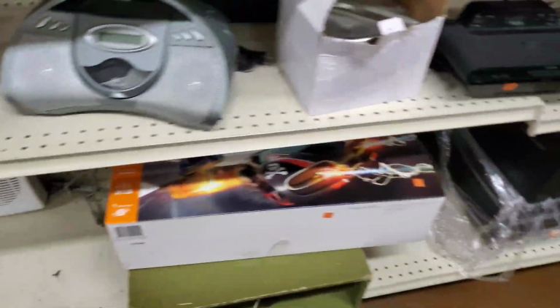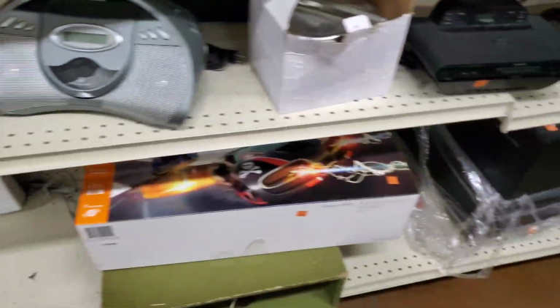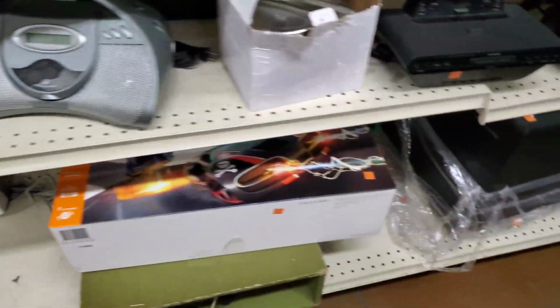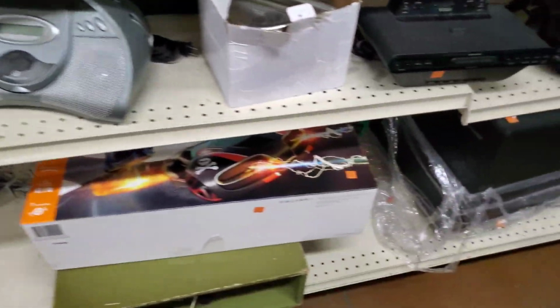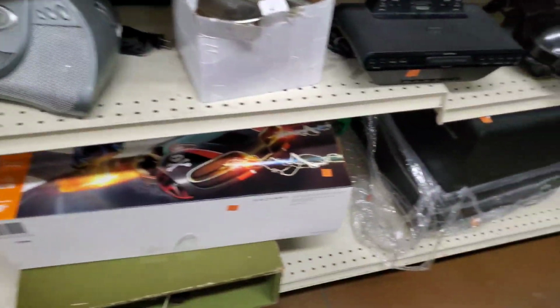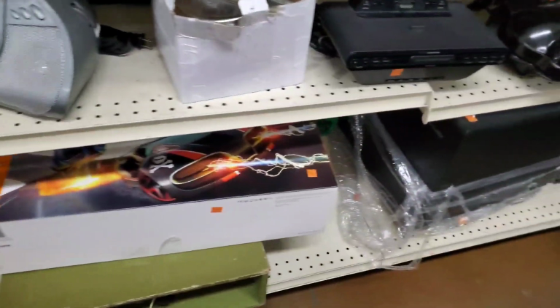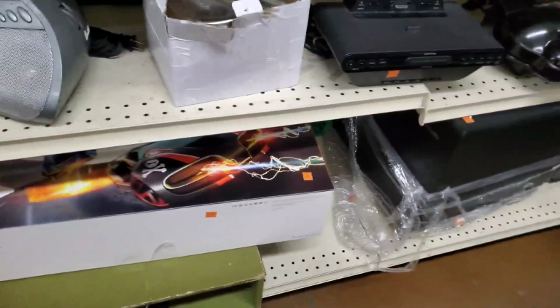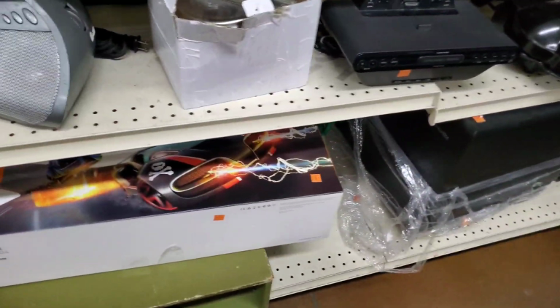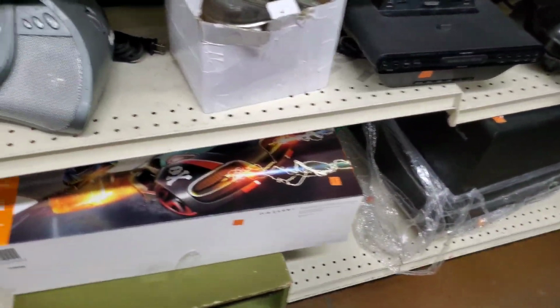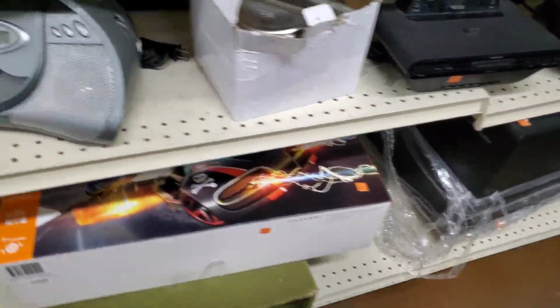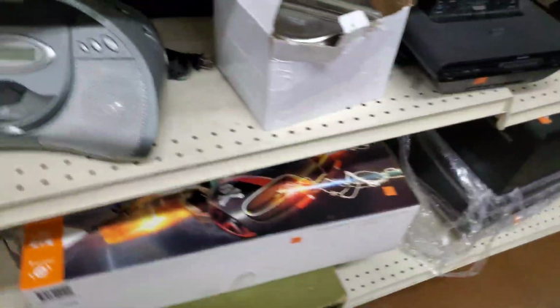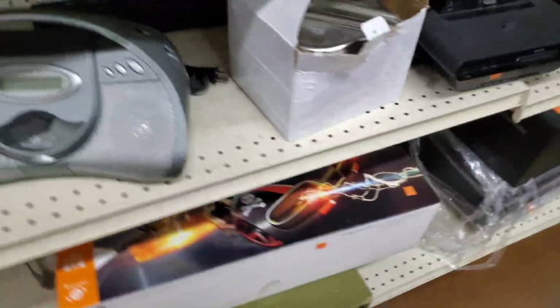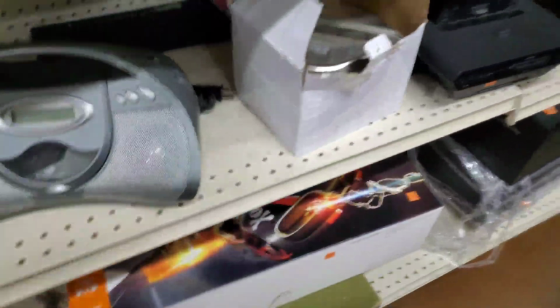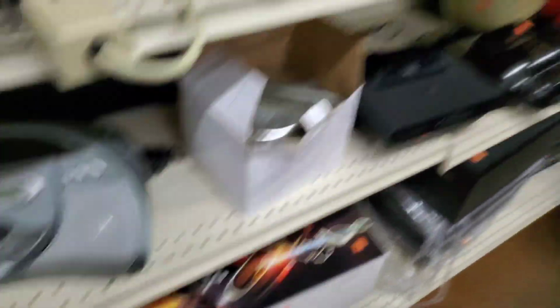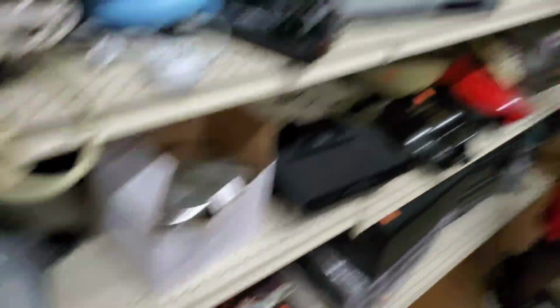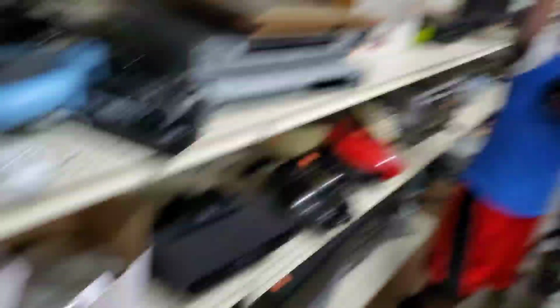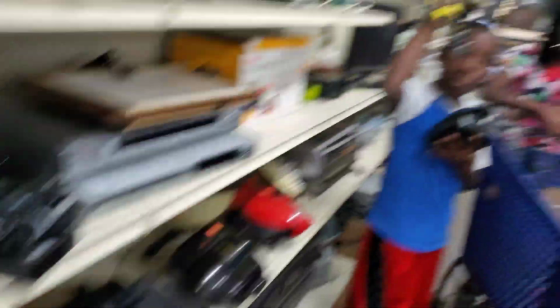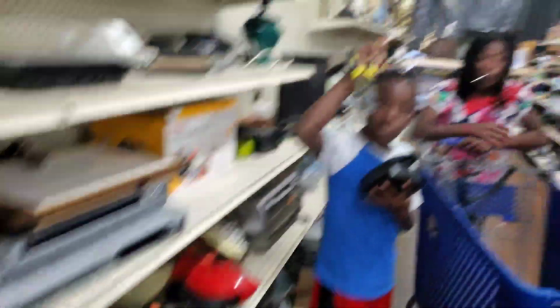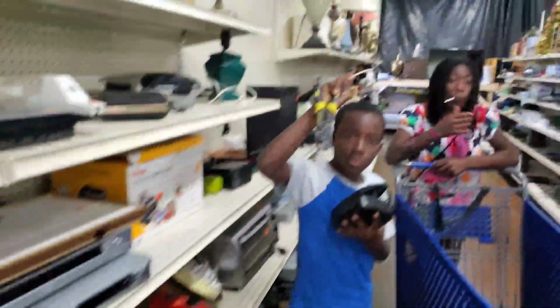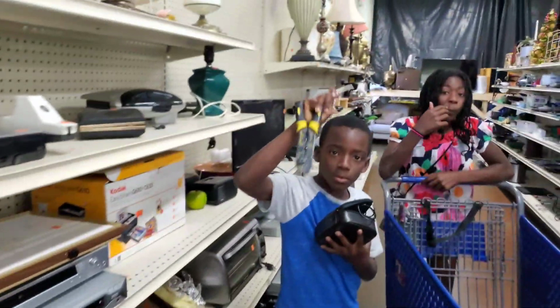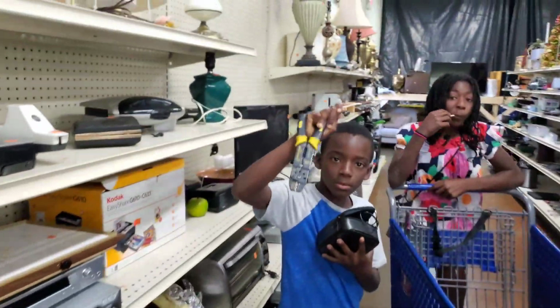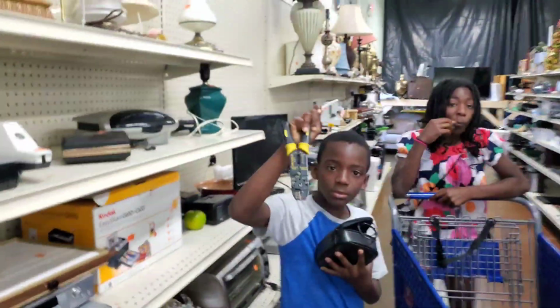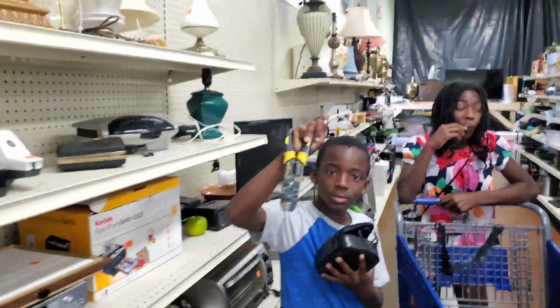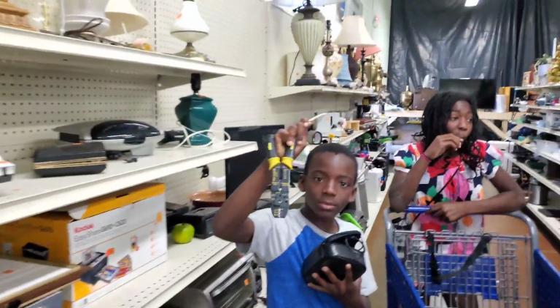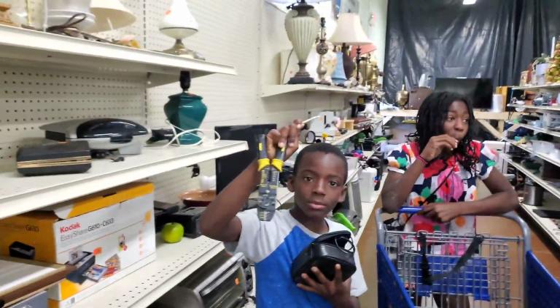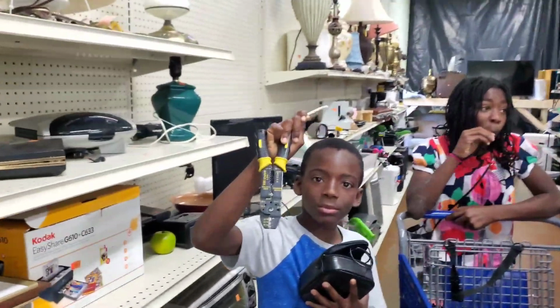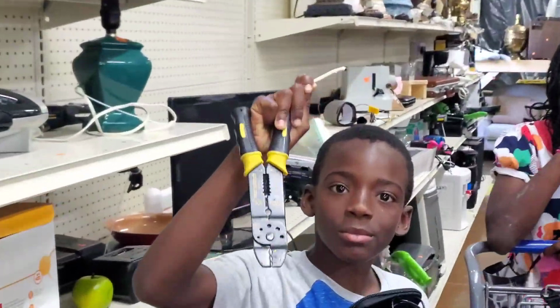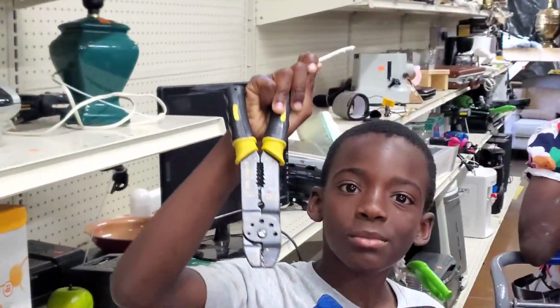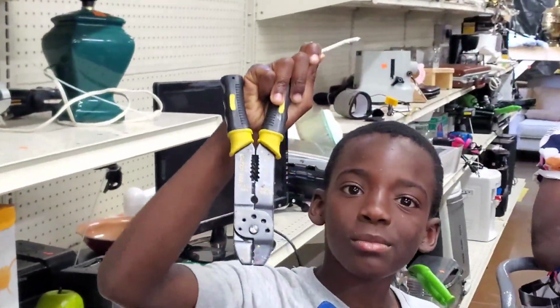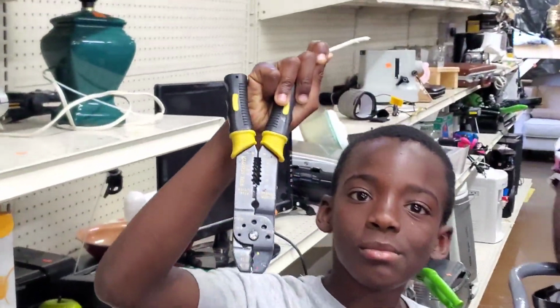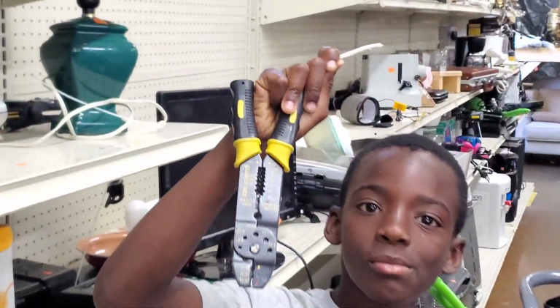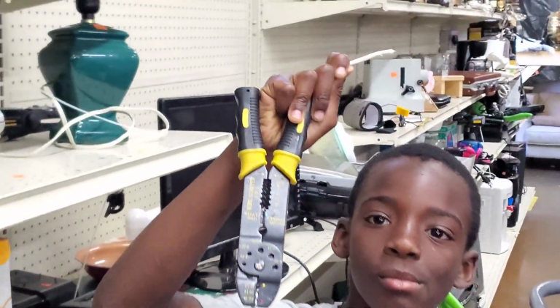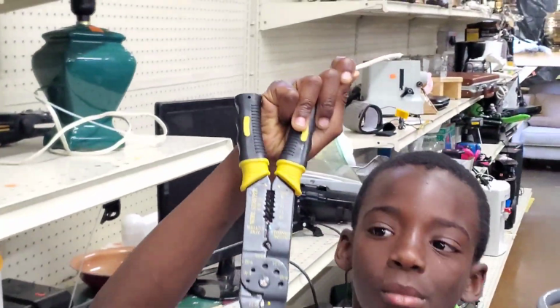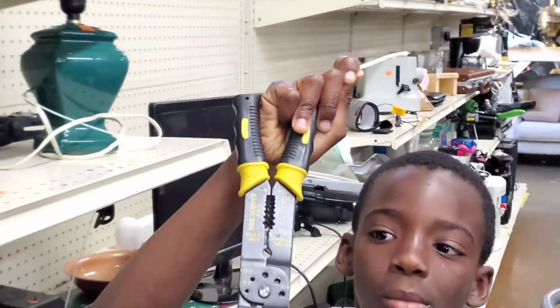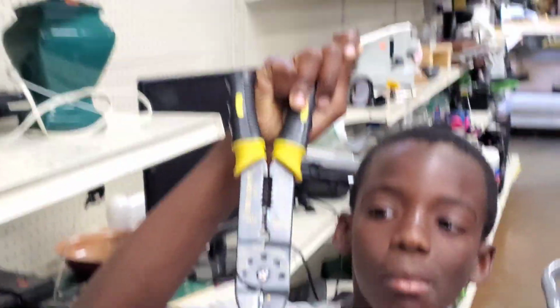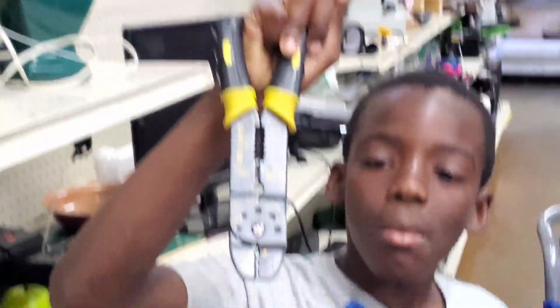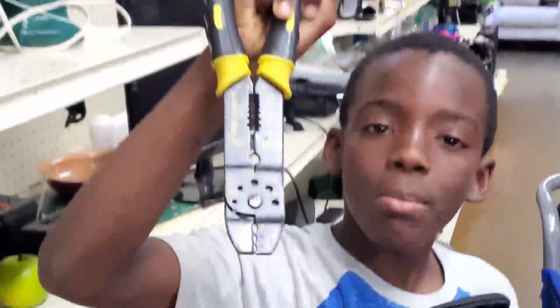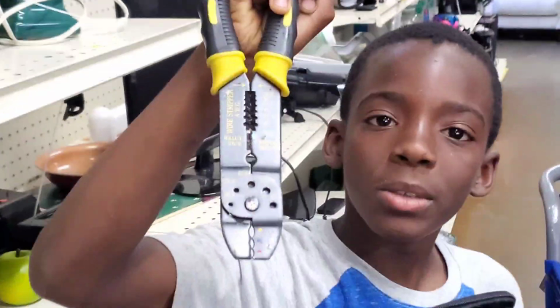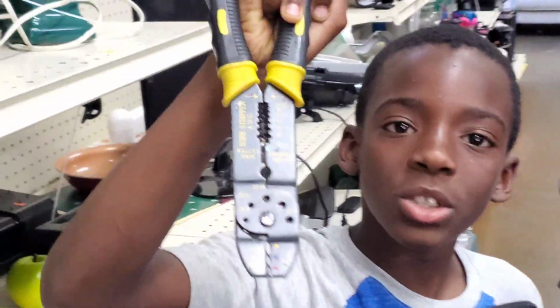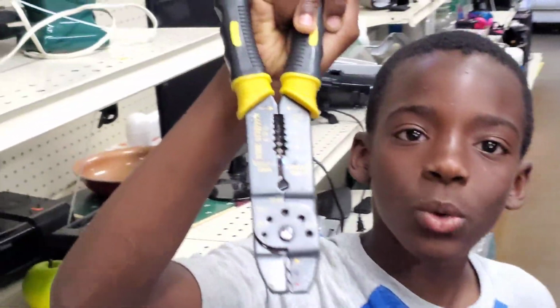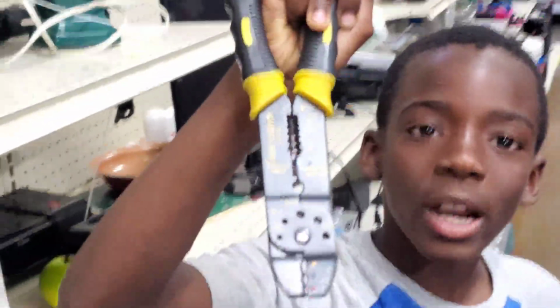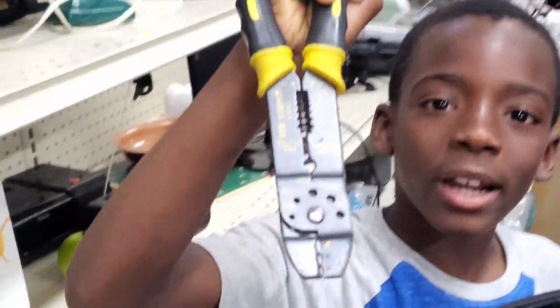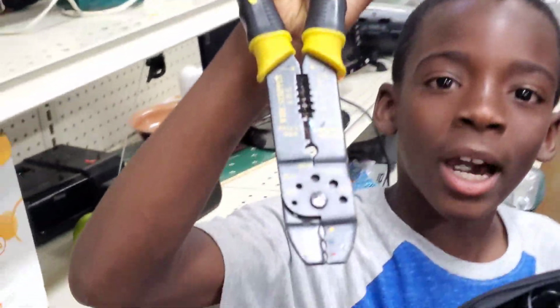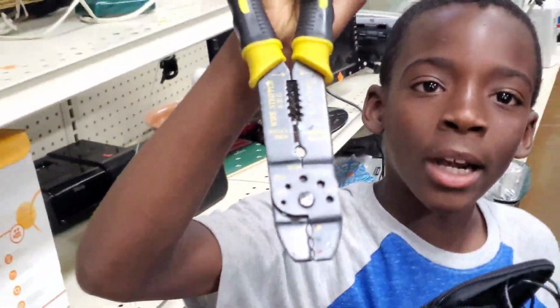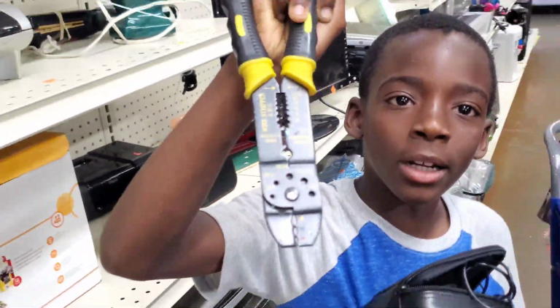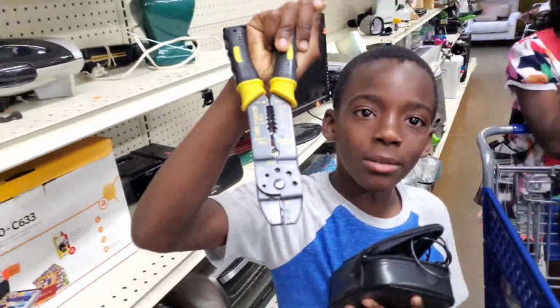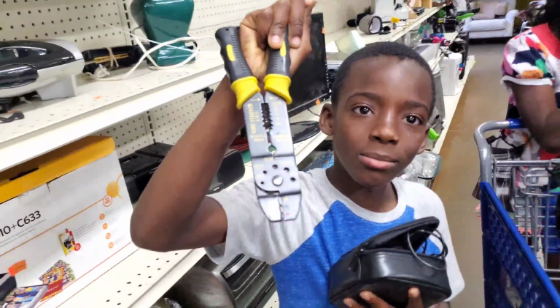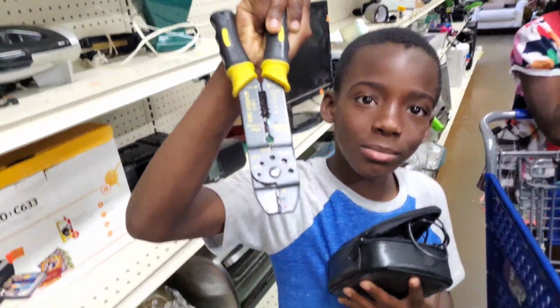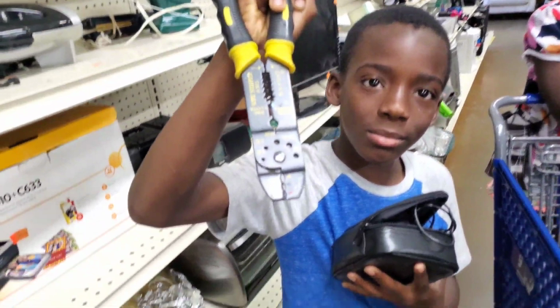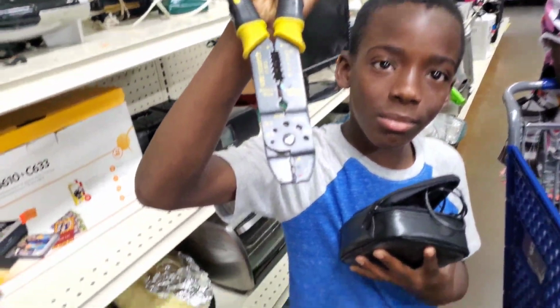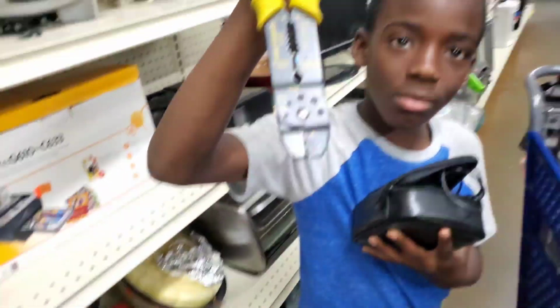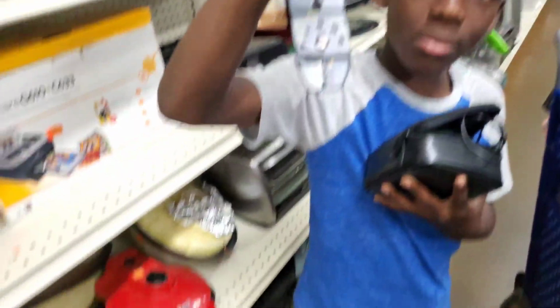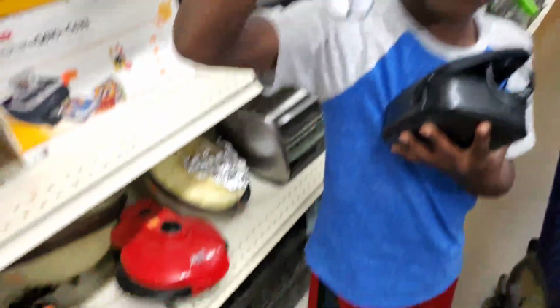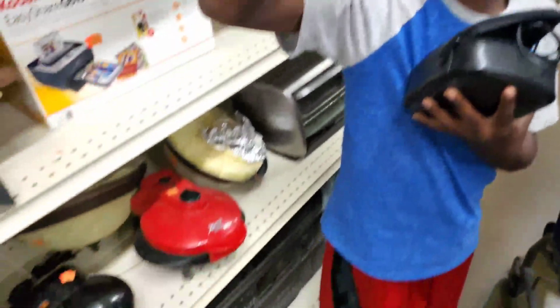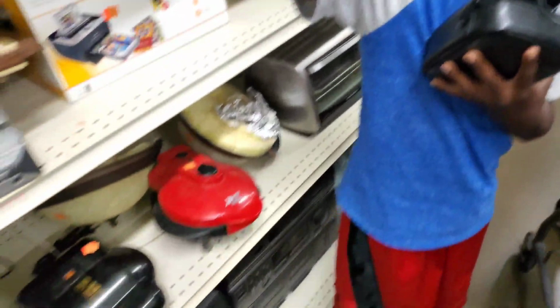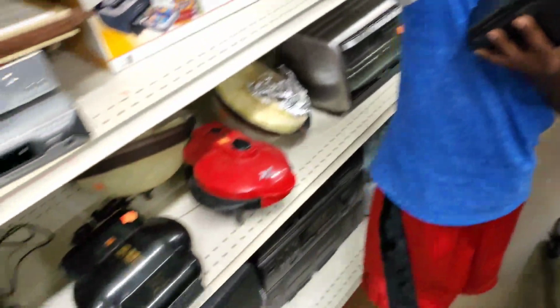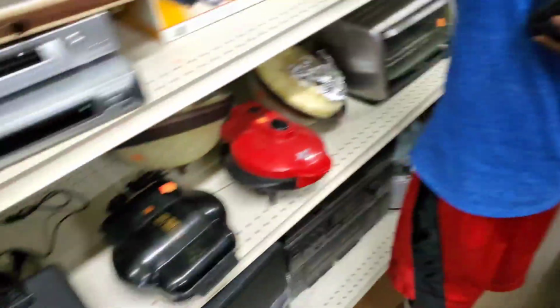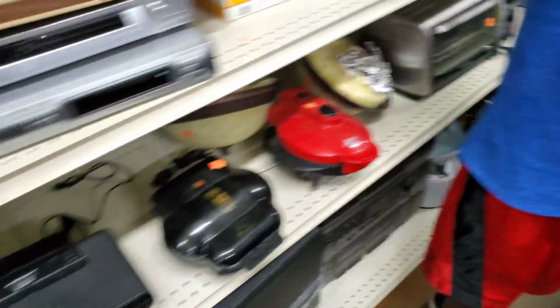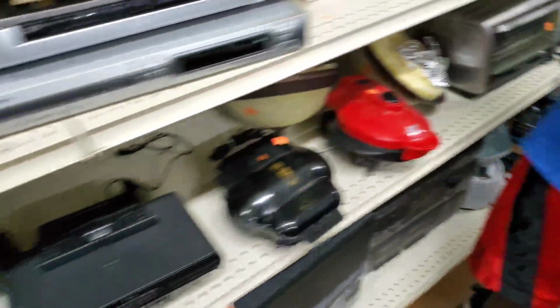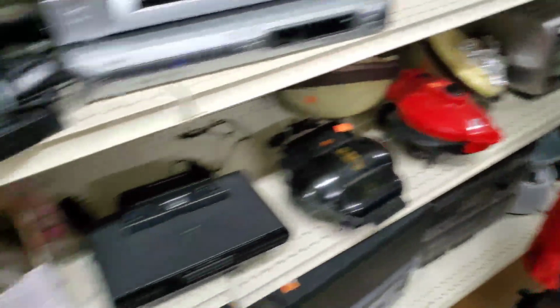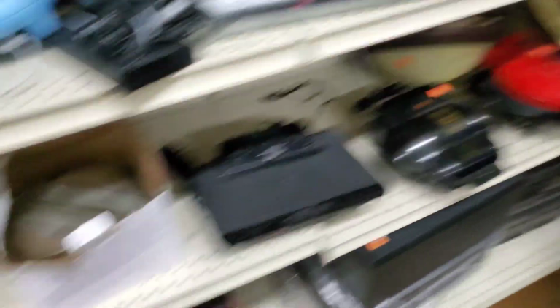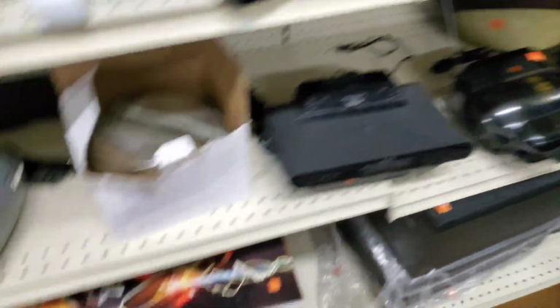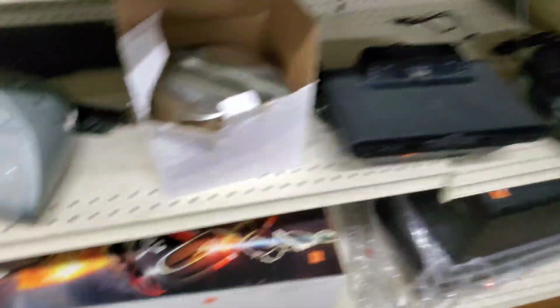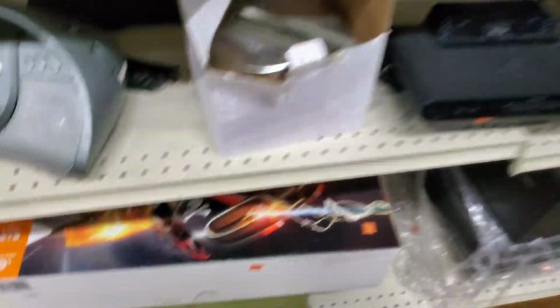What'd you find, Kai? Always a place to find tools — not bad.